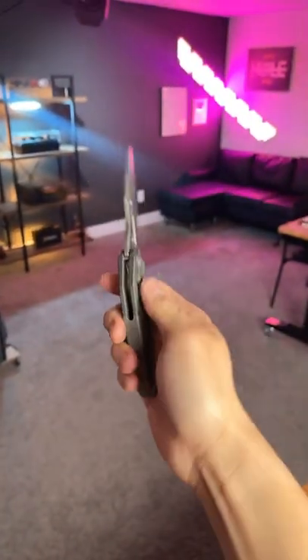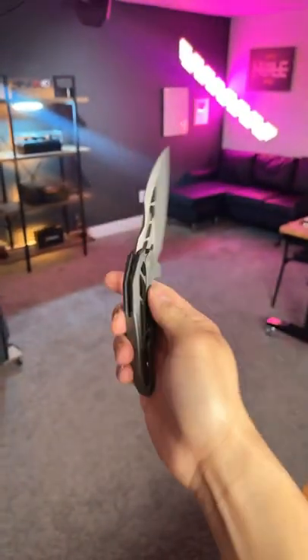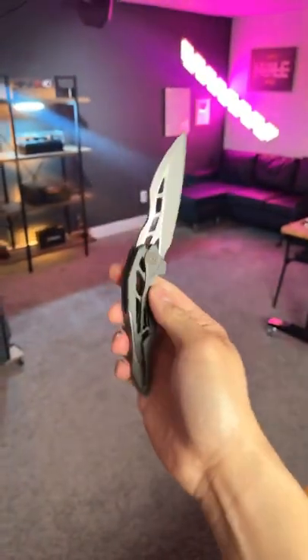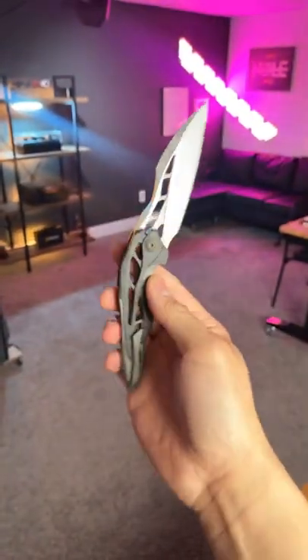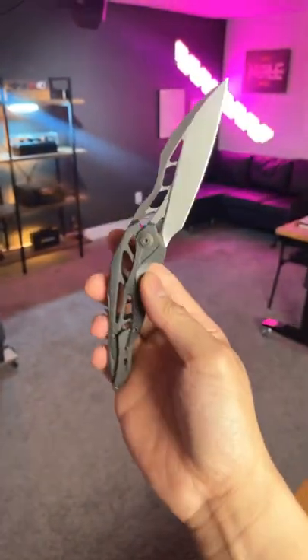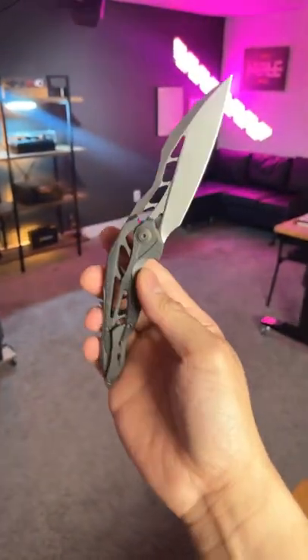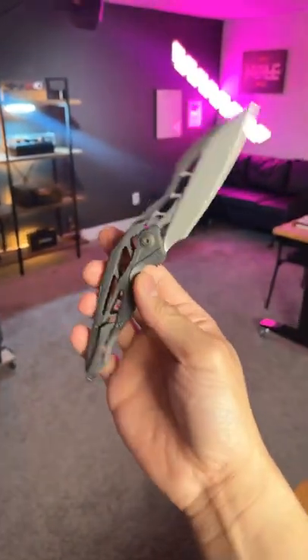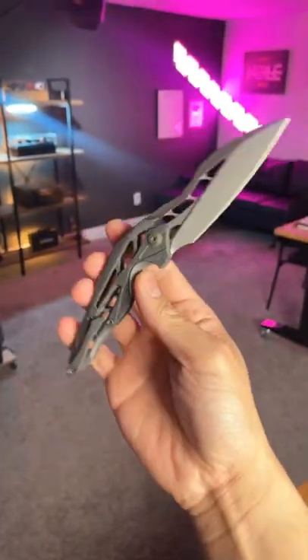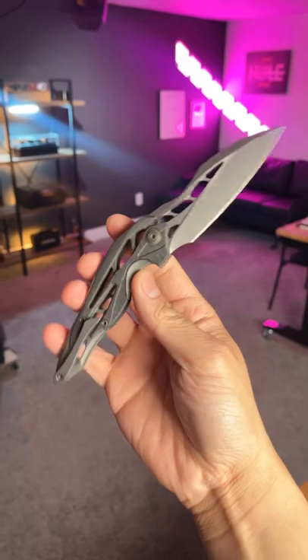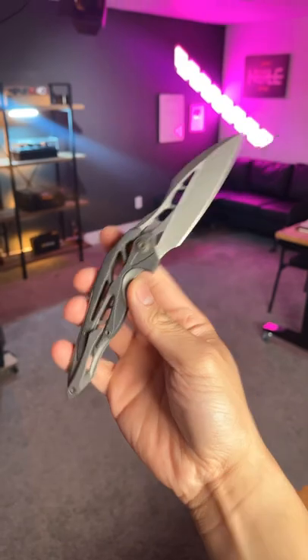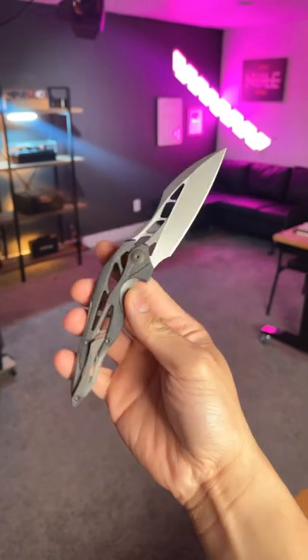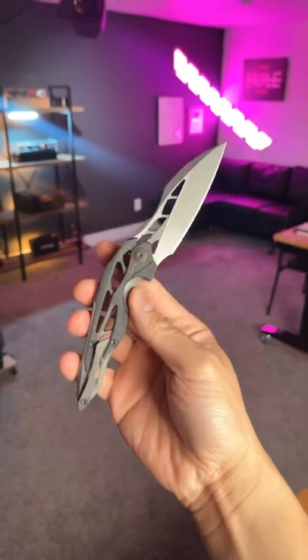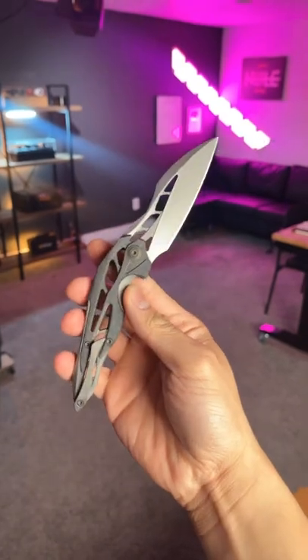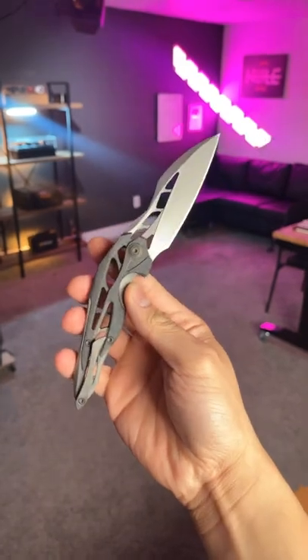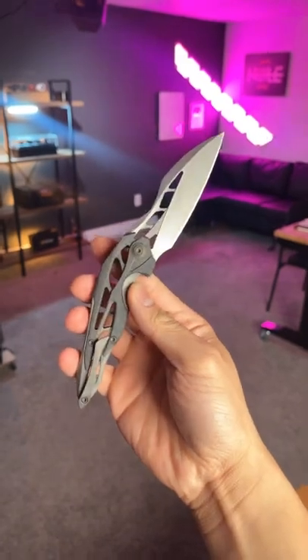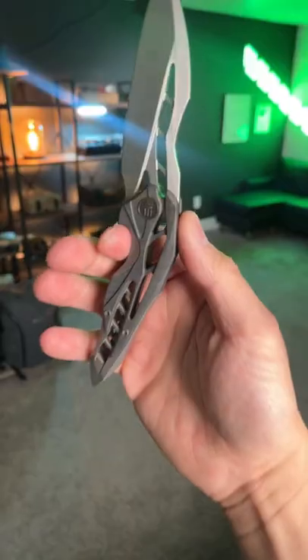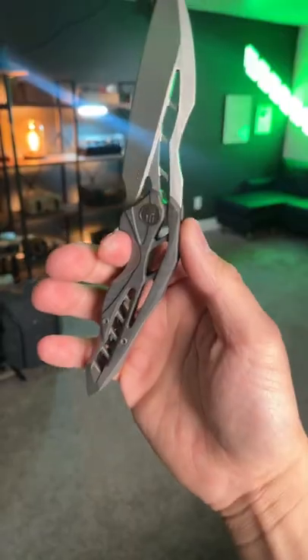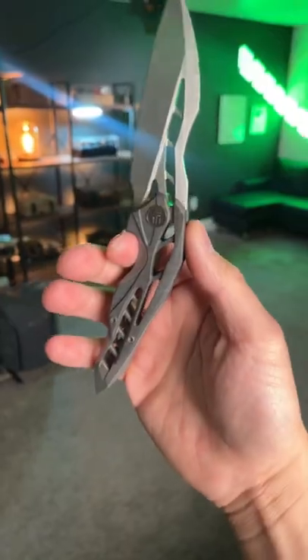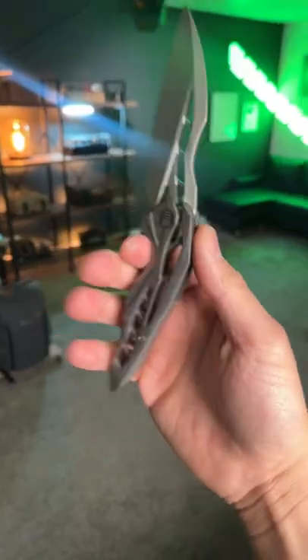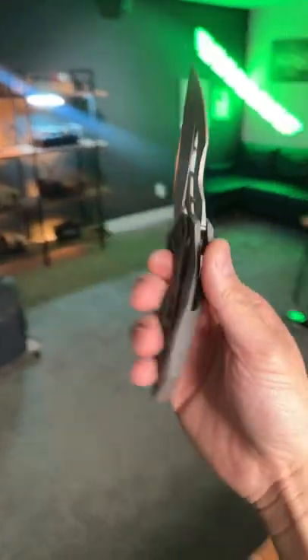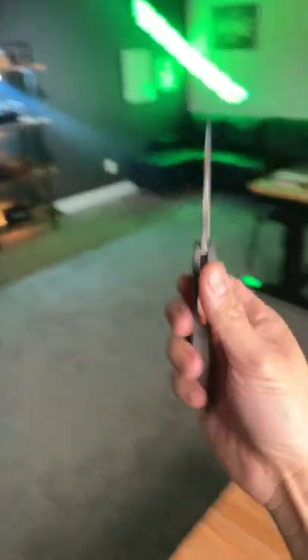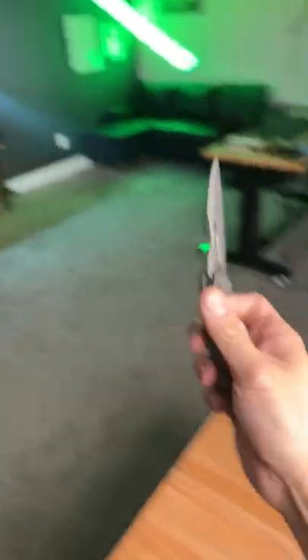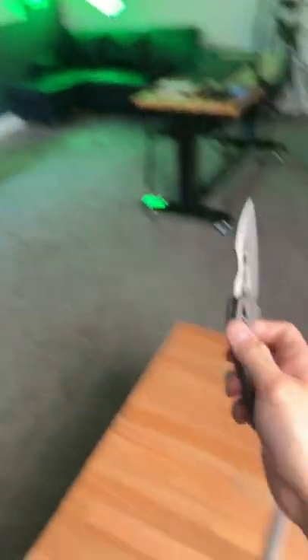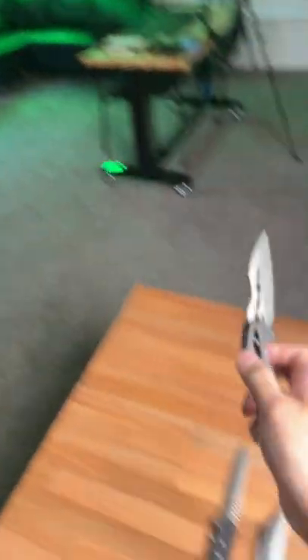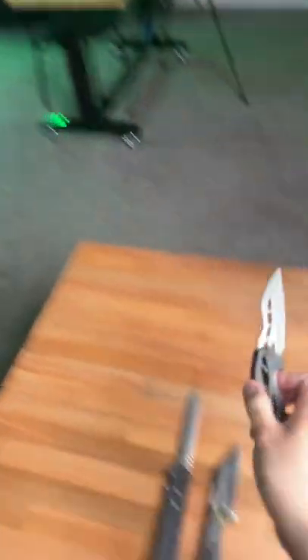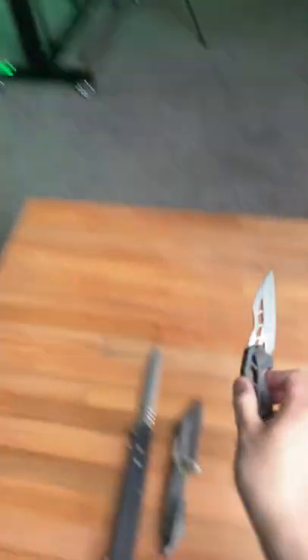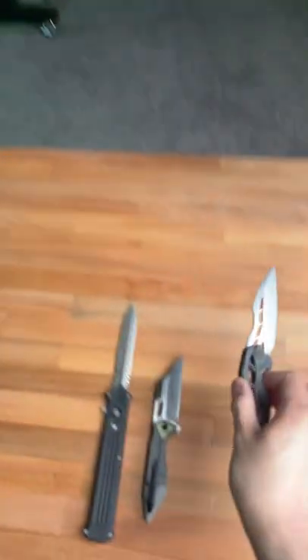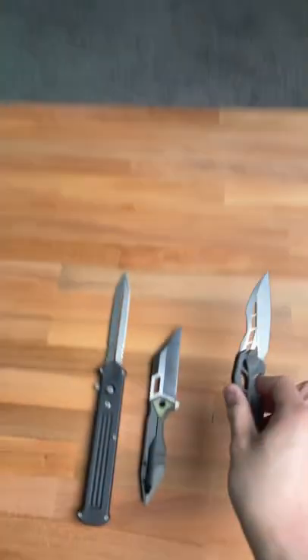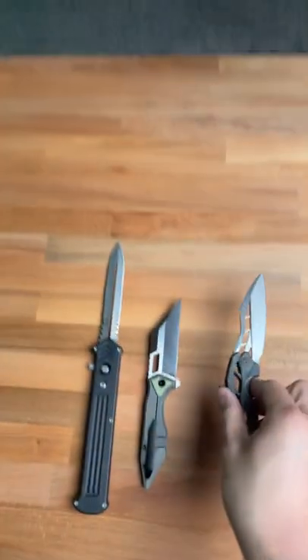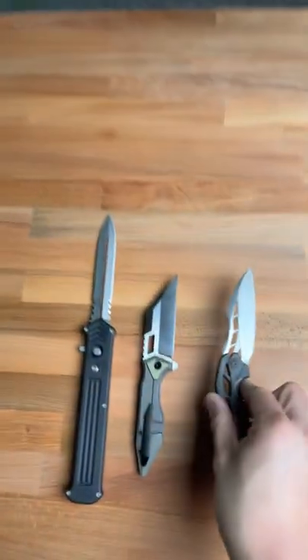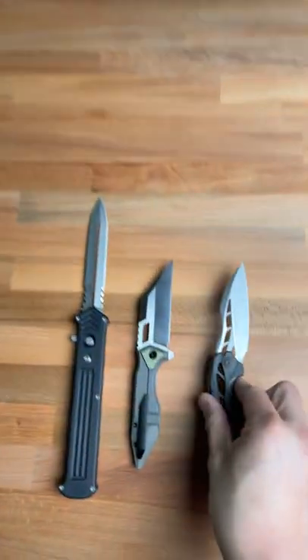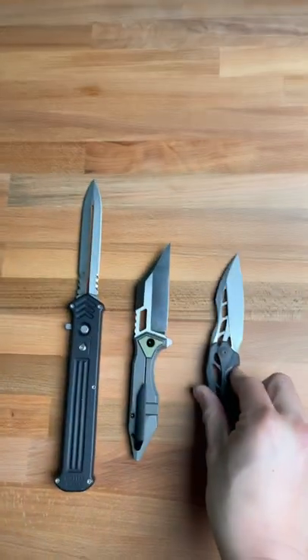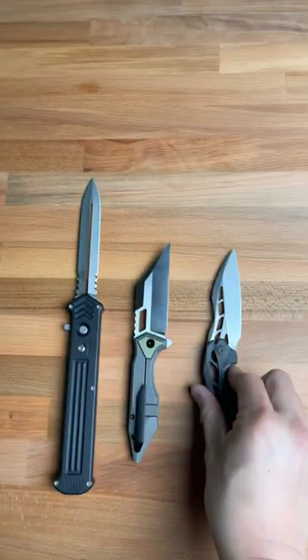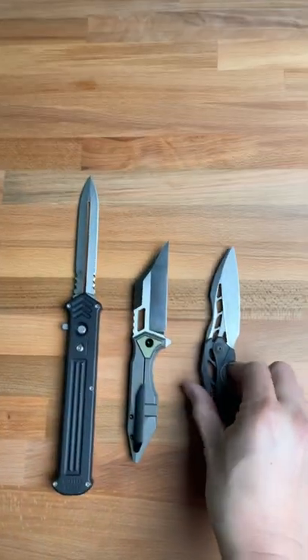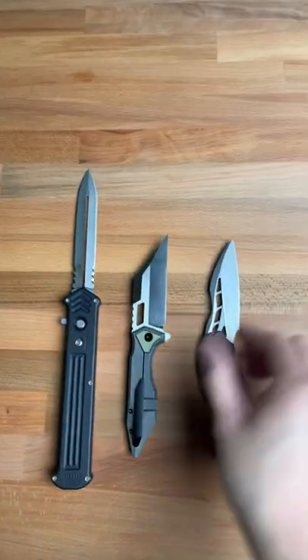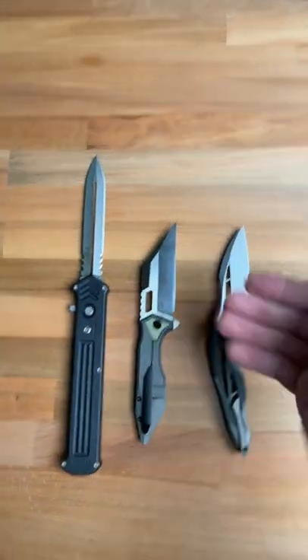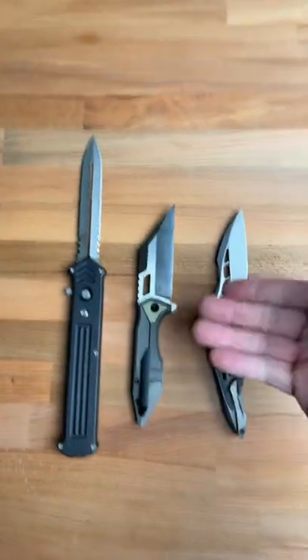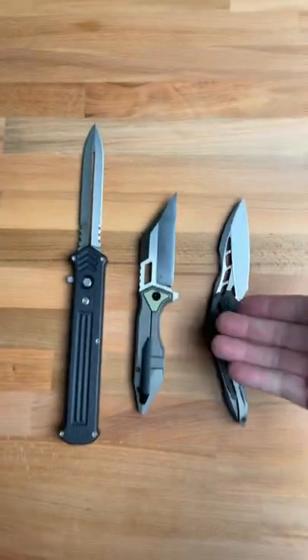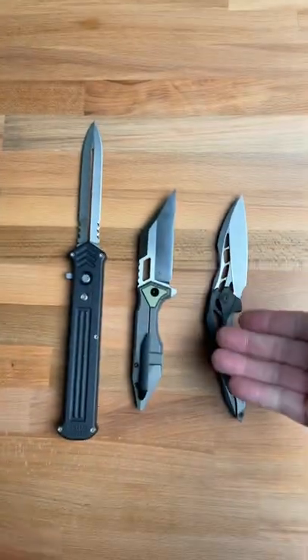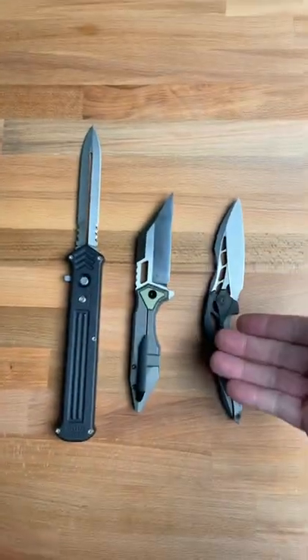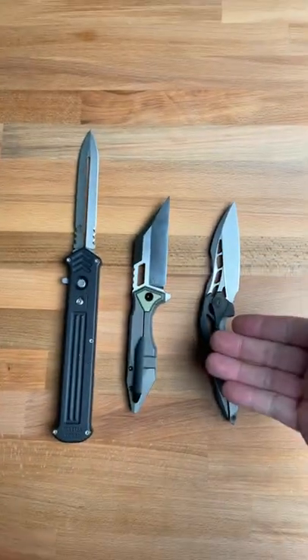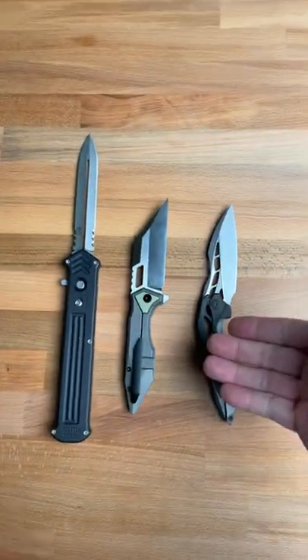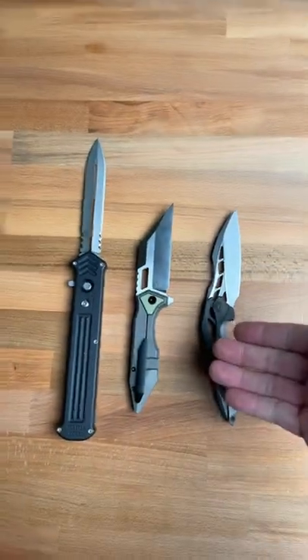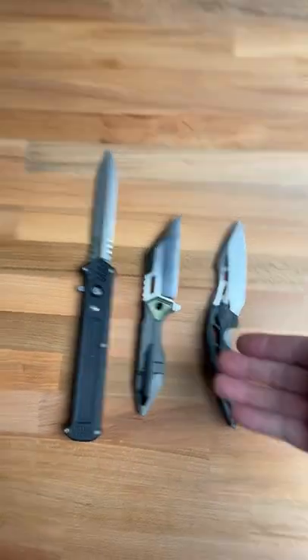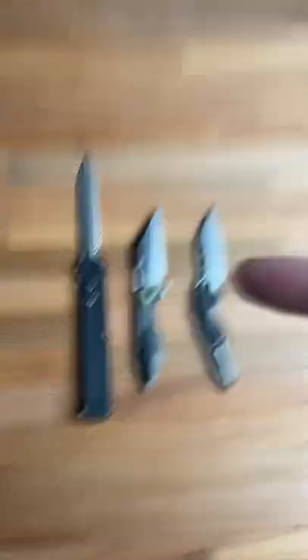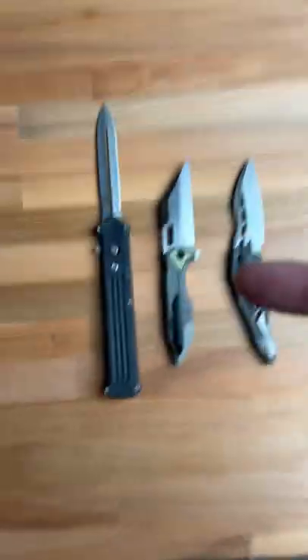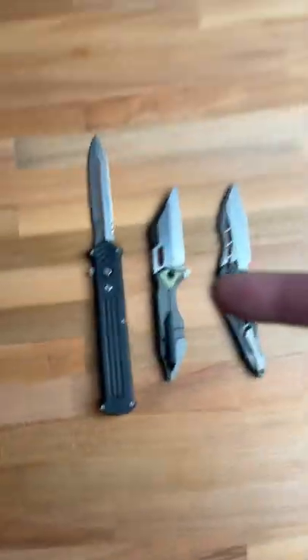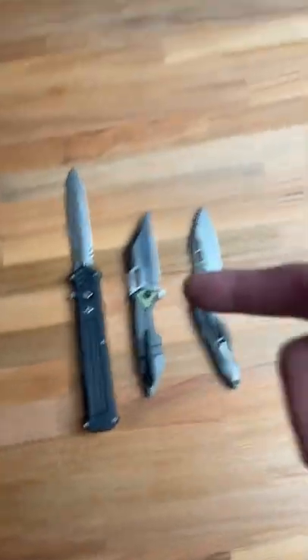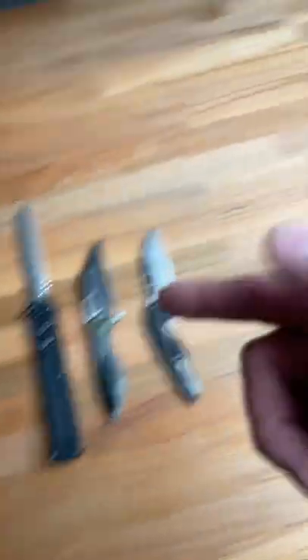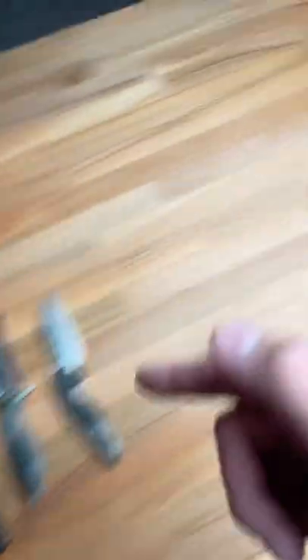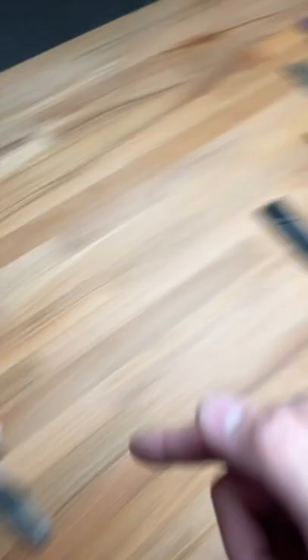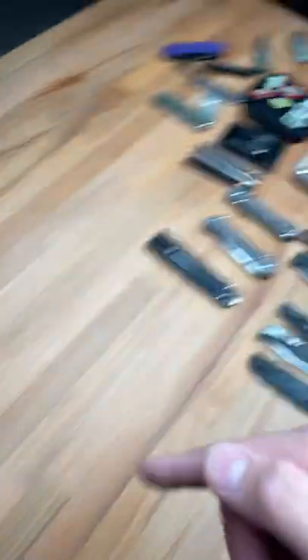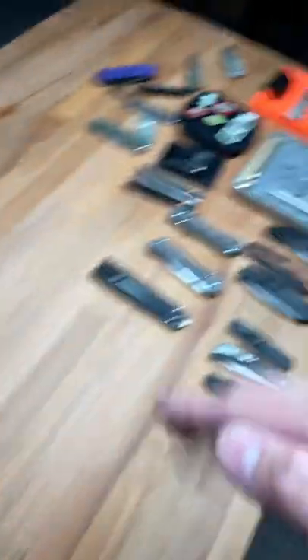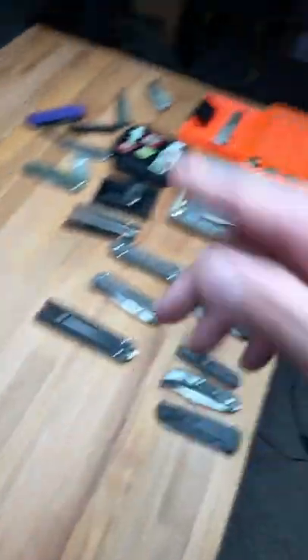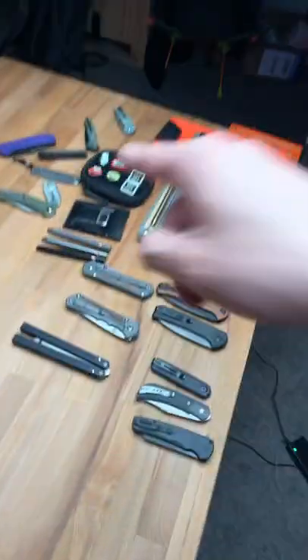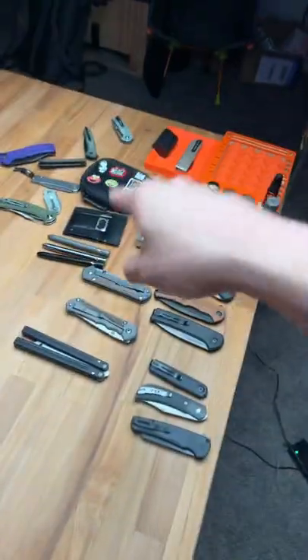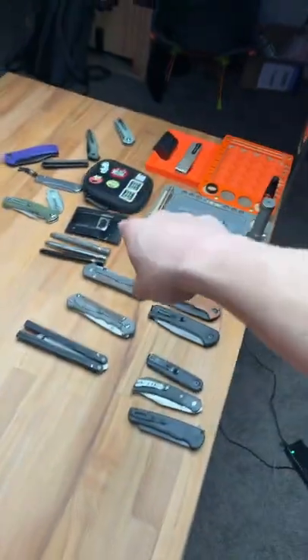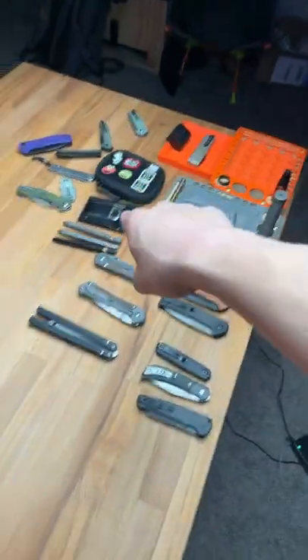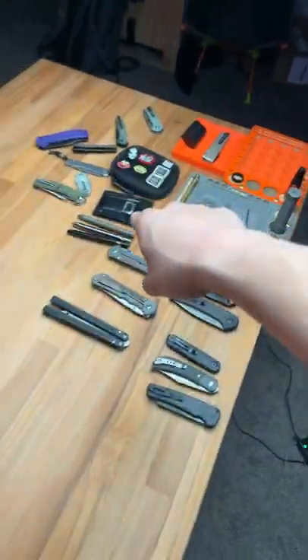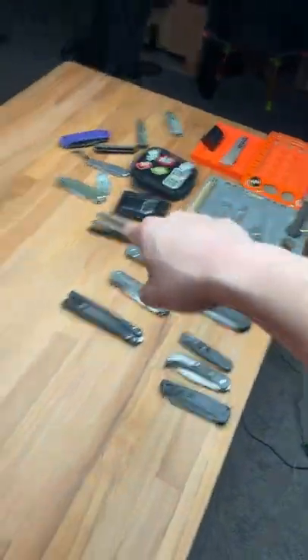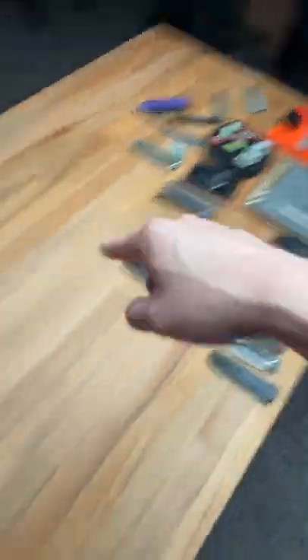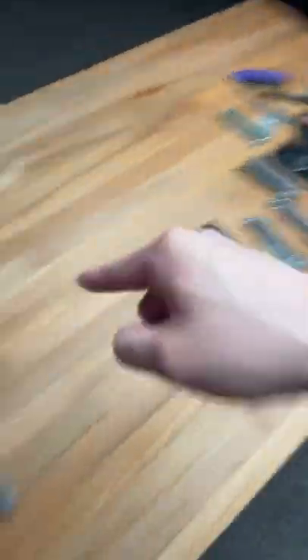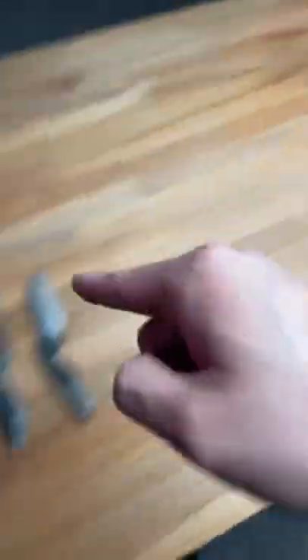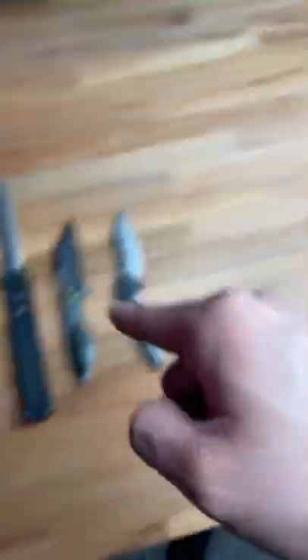Share this with a friend that deserves to see these cool knives, and subscribe to see more dope knife content.